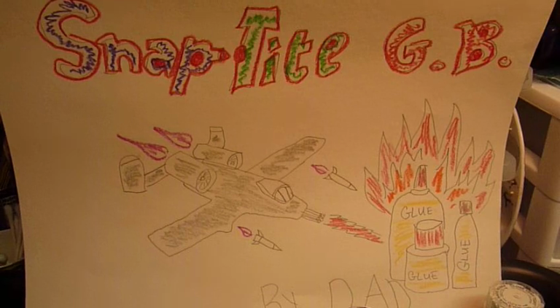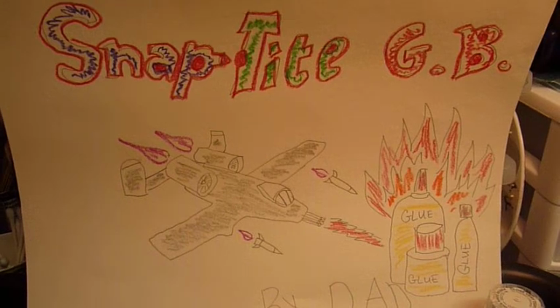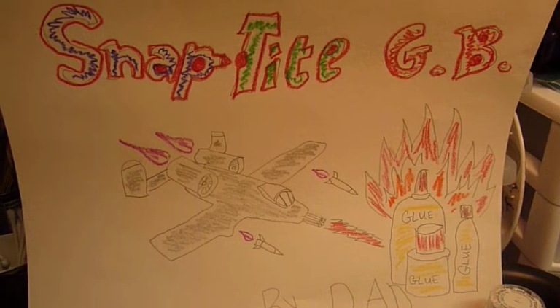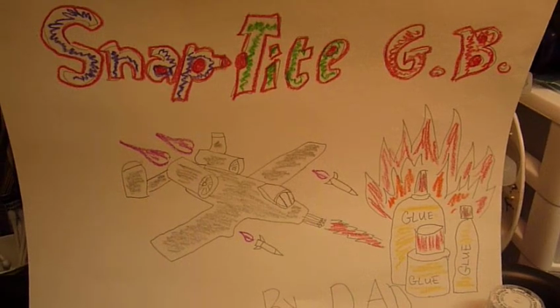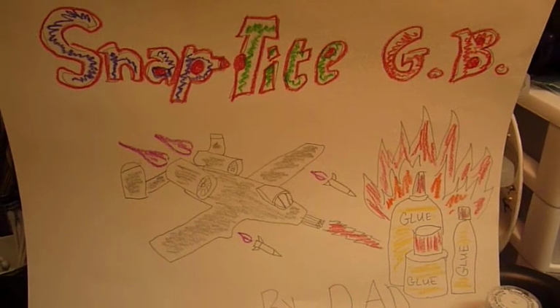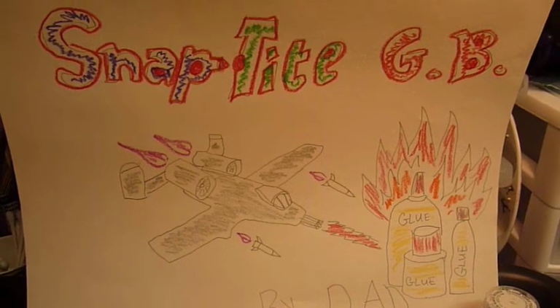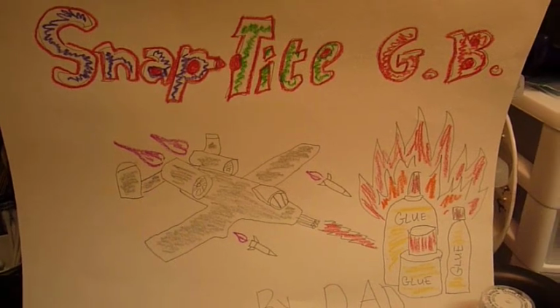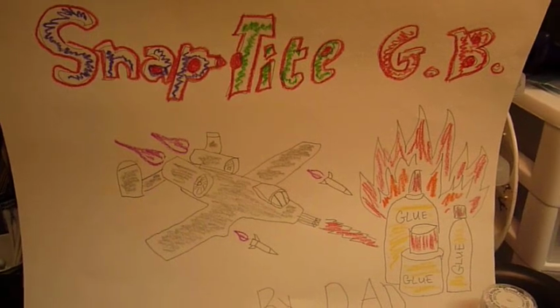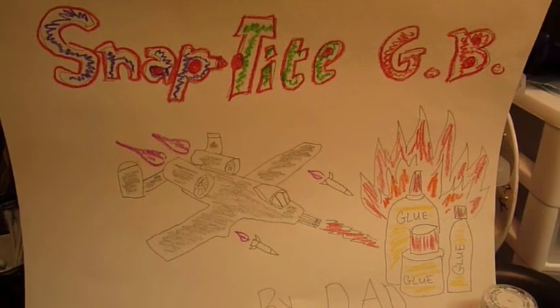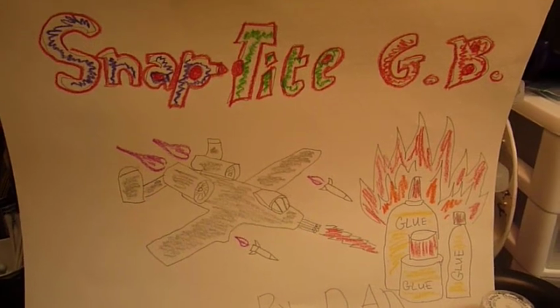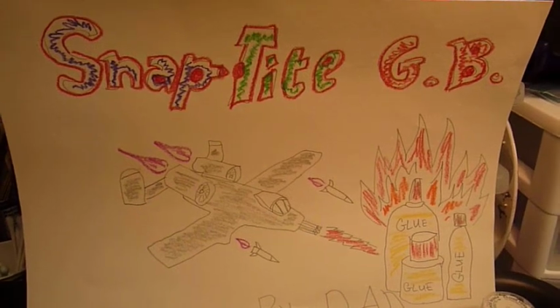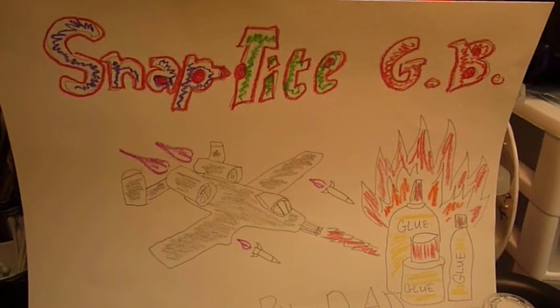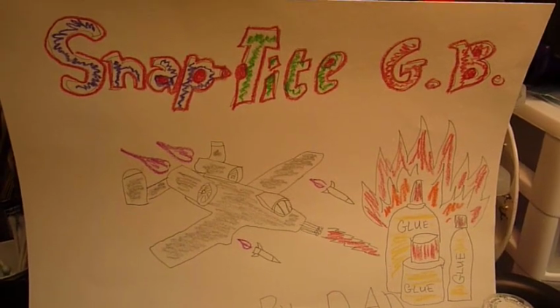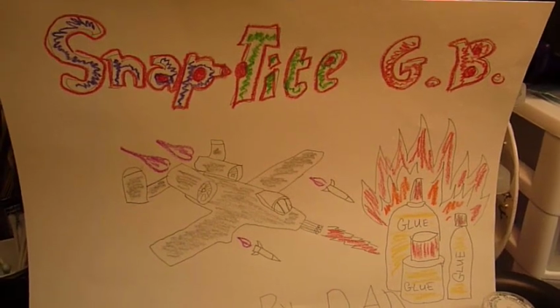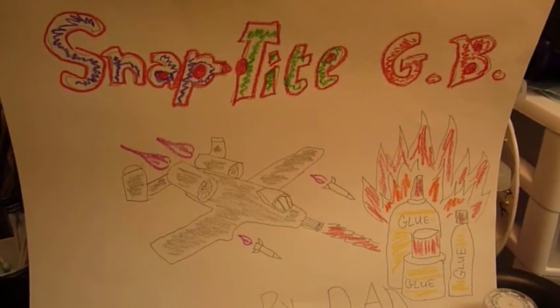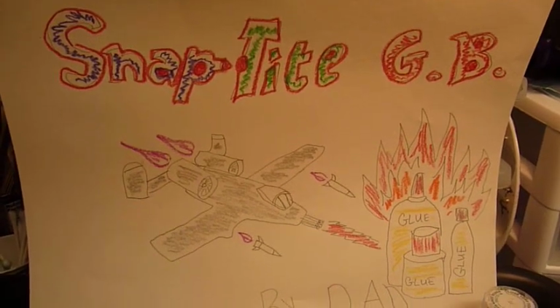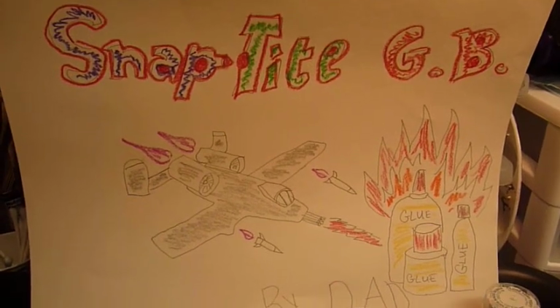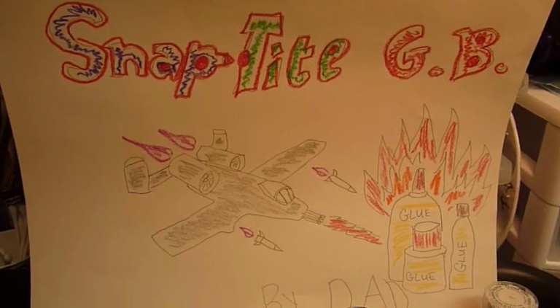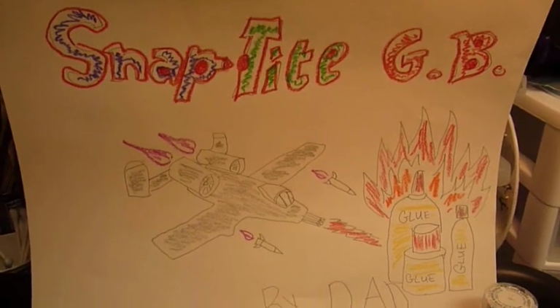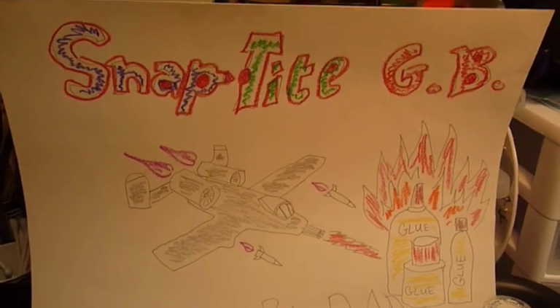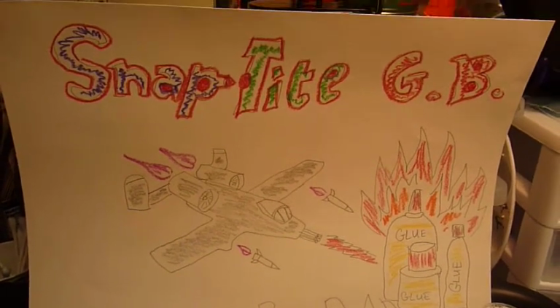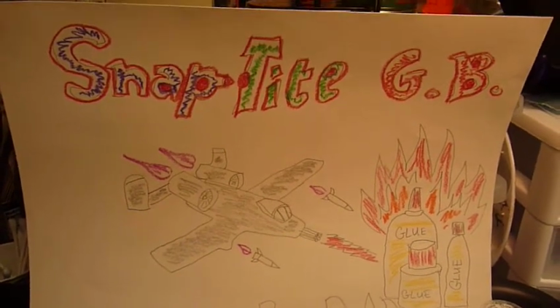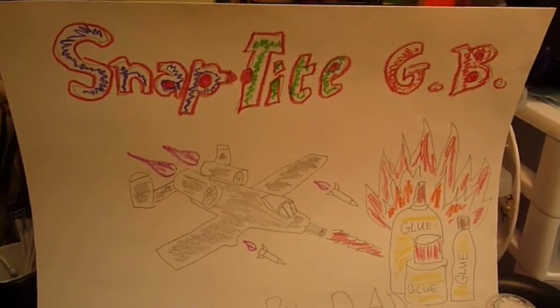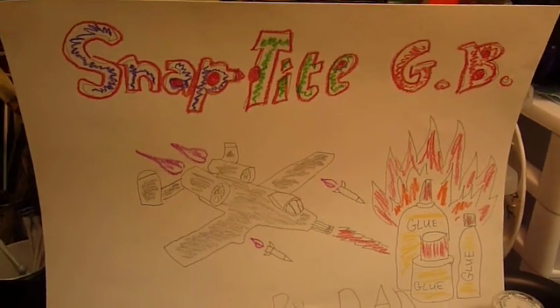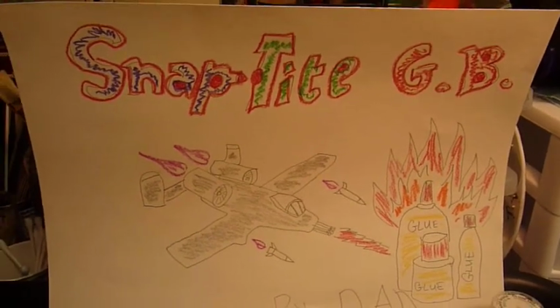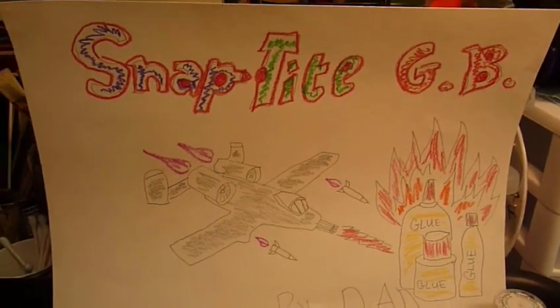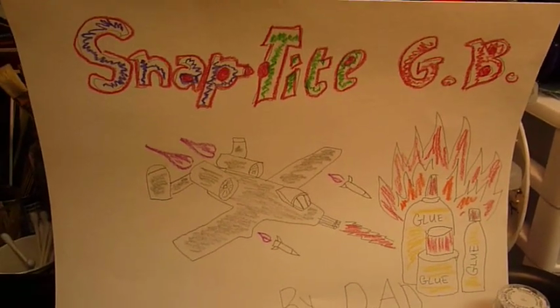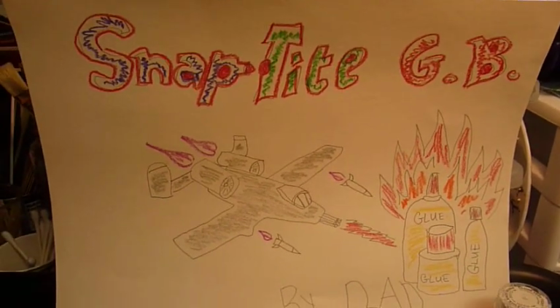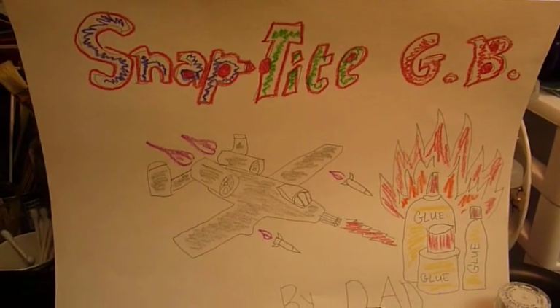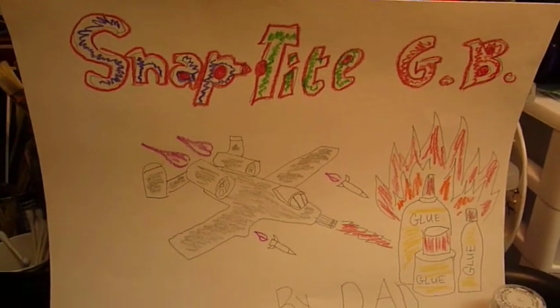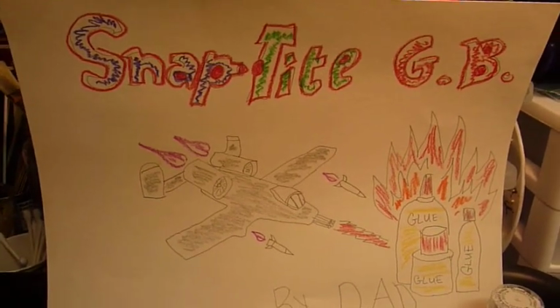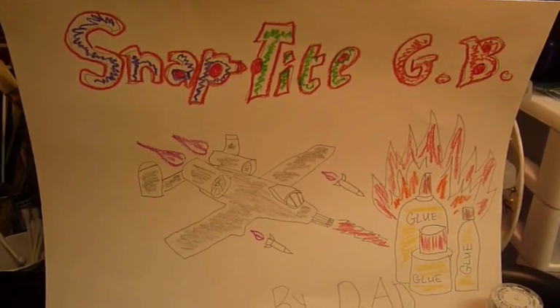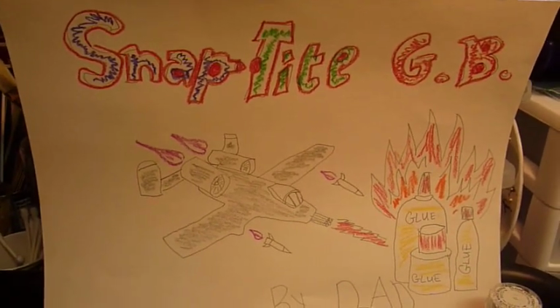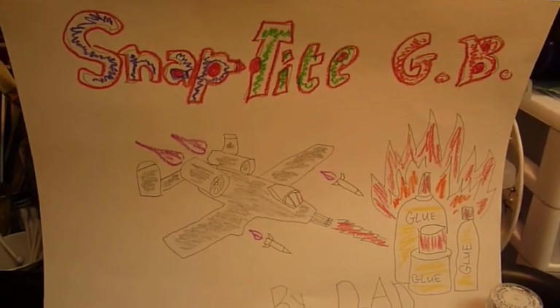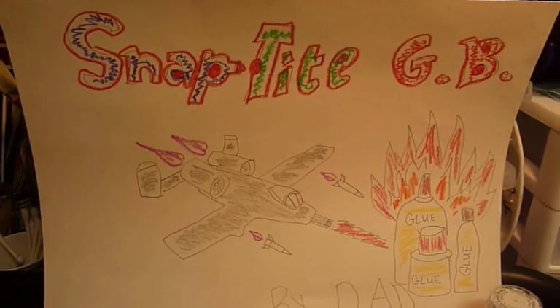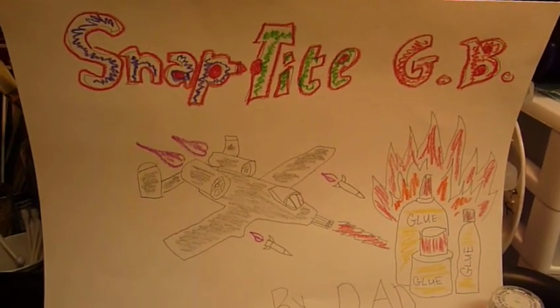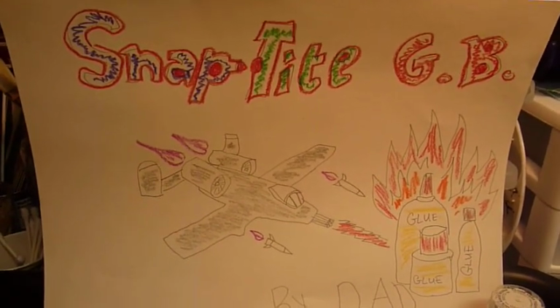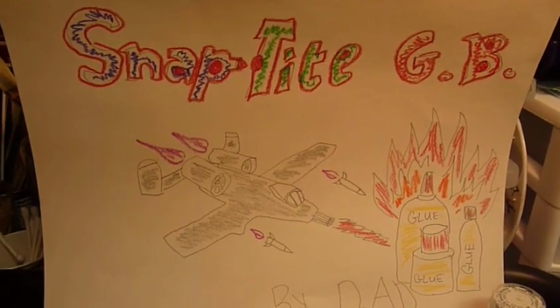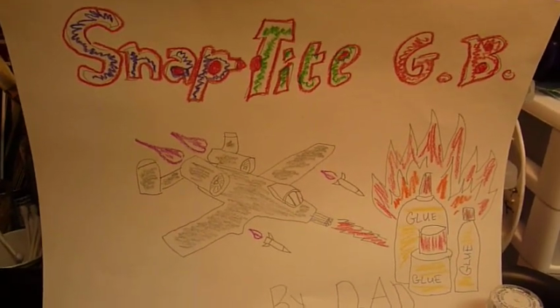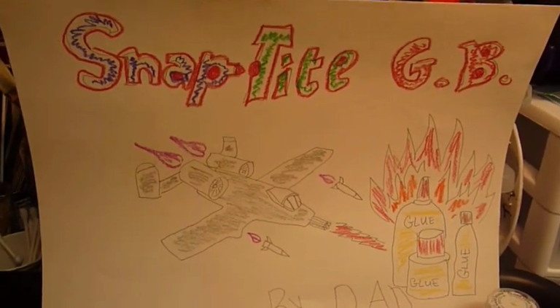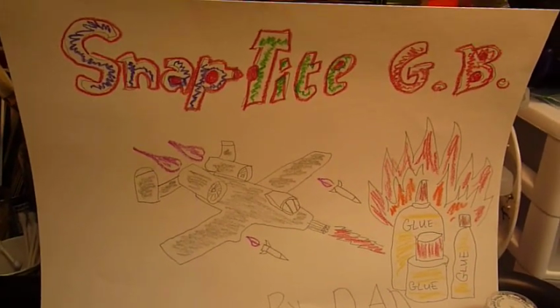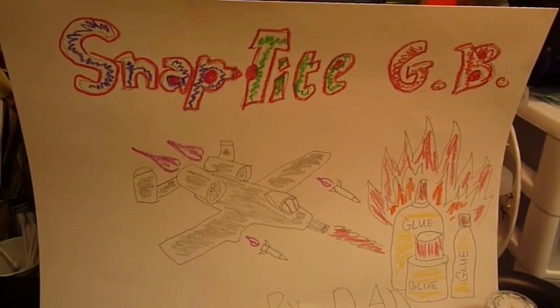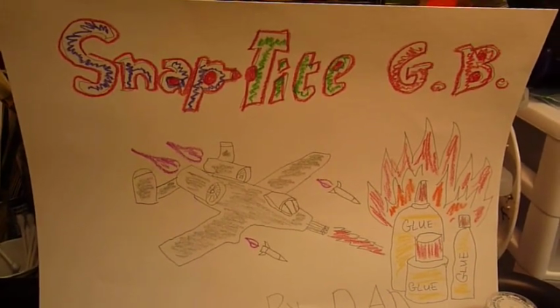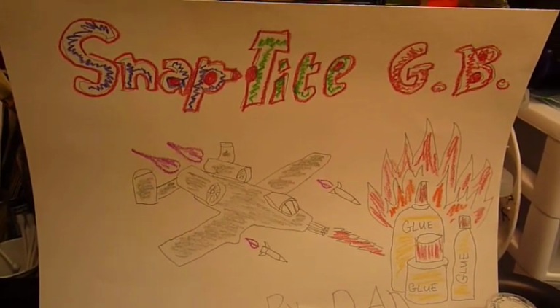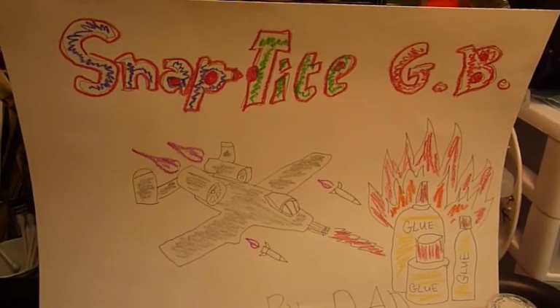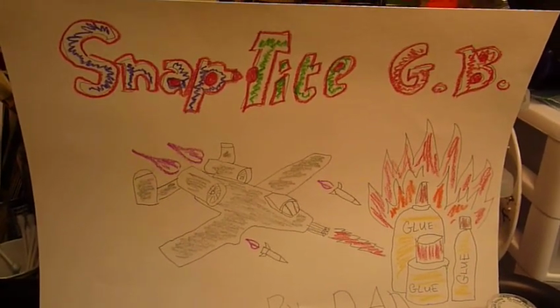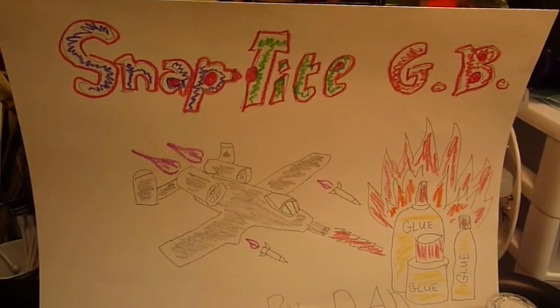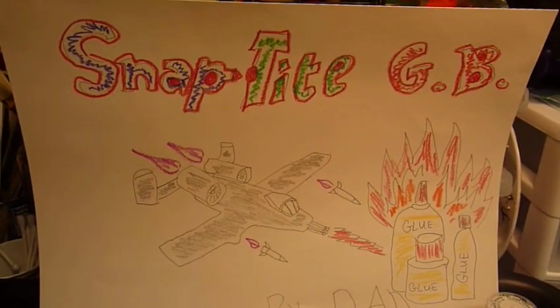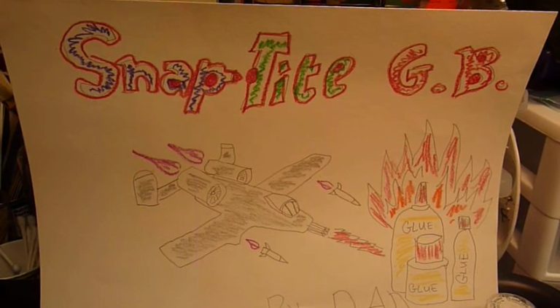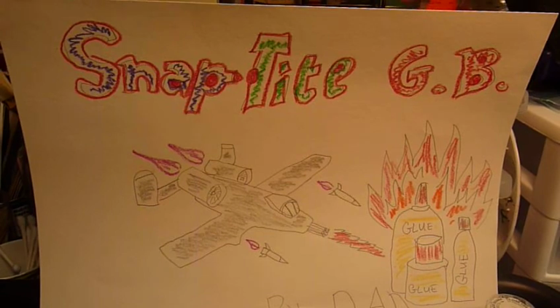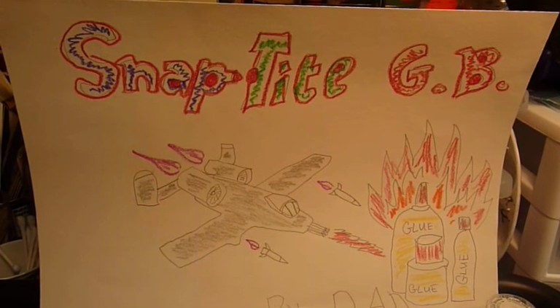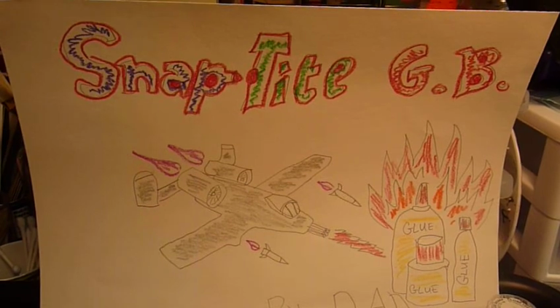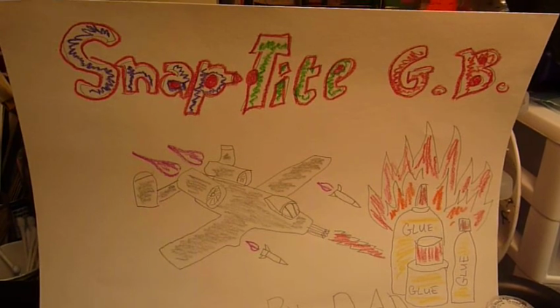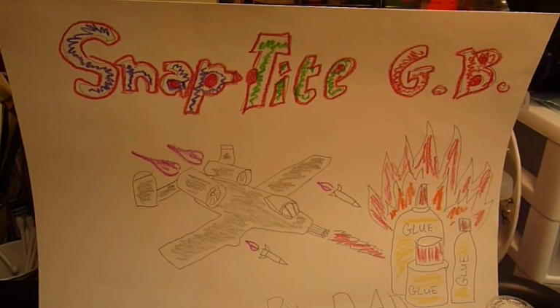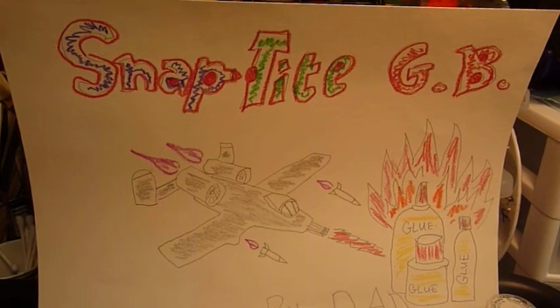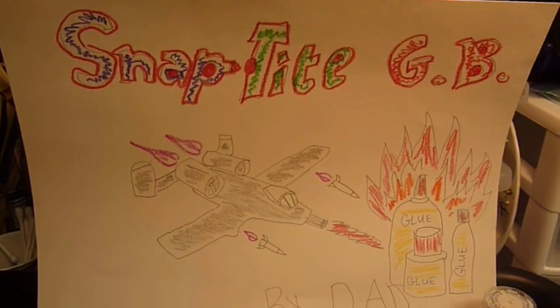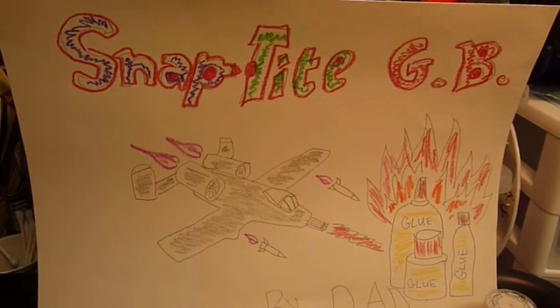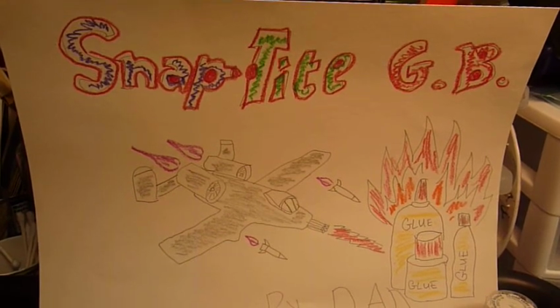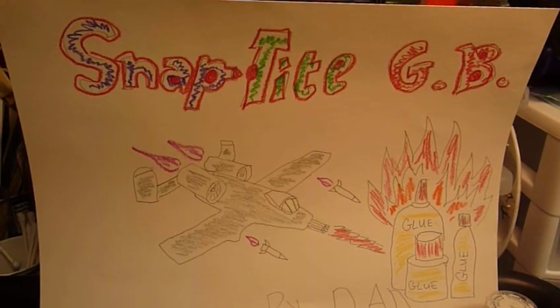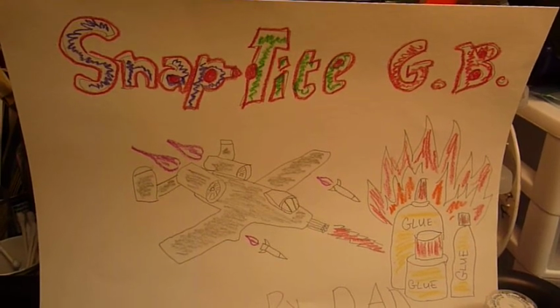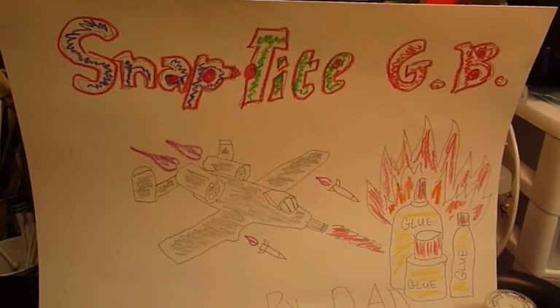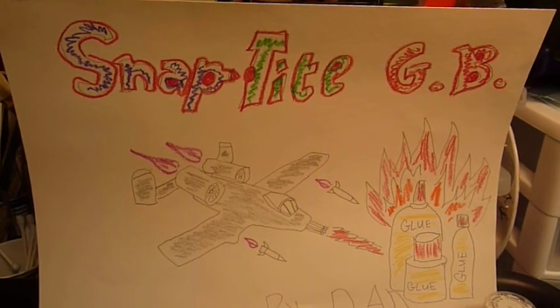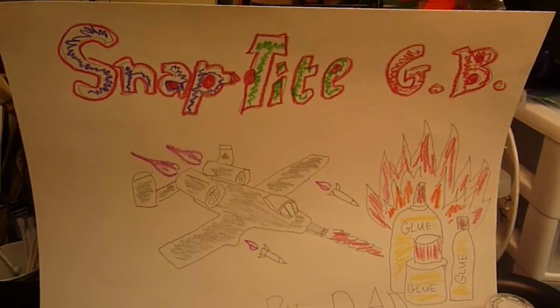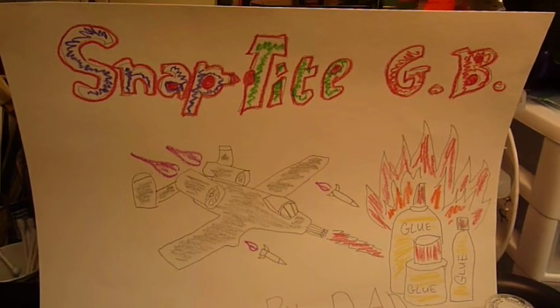Guten Tag Model Maniacs! It's the Snap-Tight Group Build!